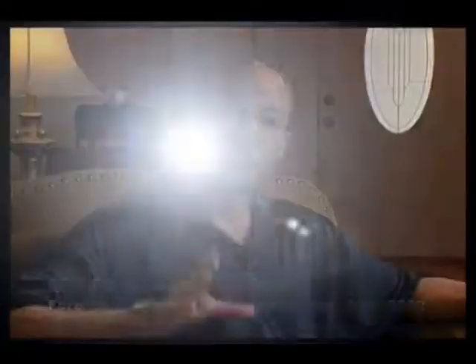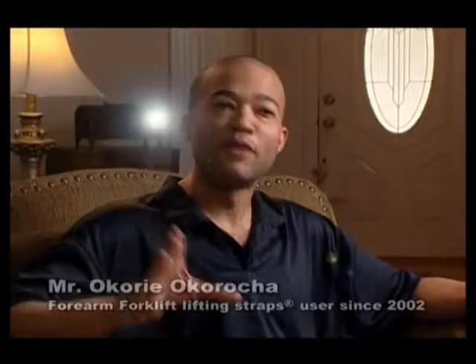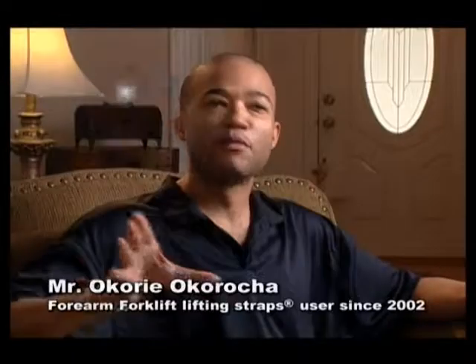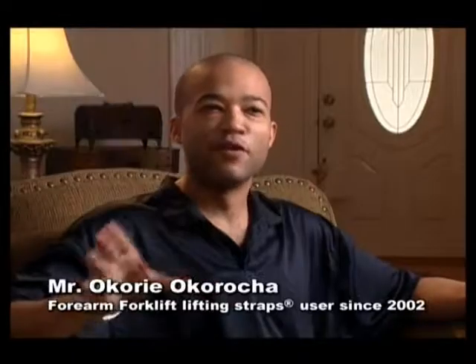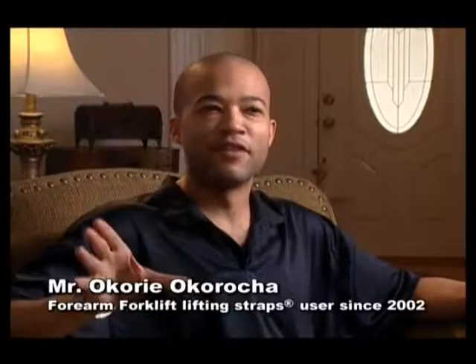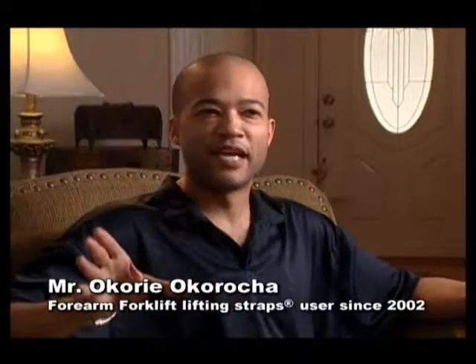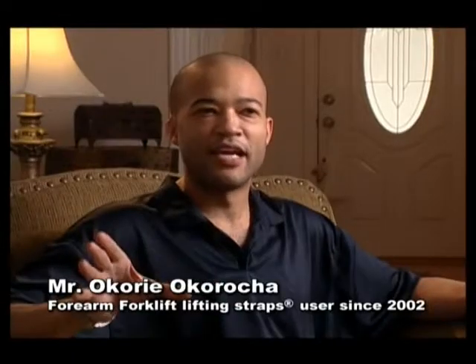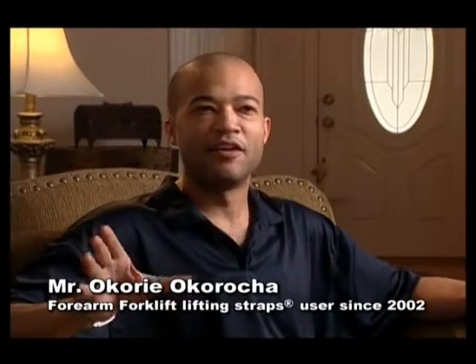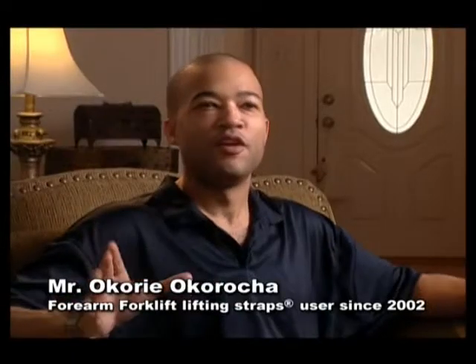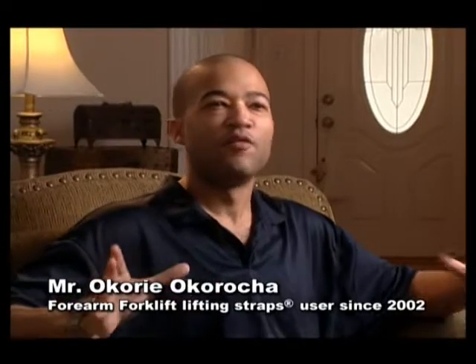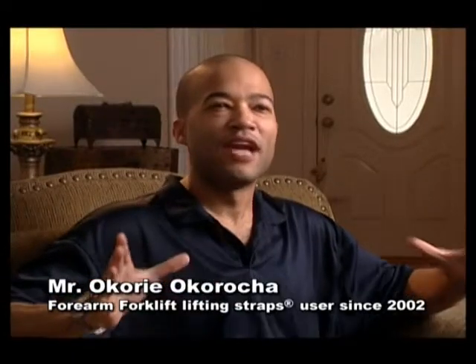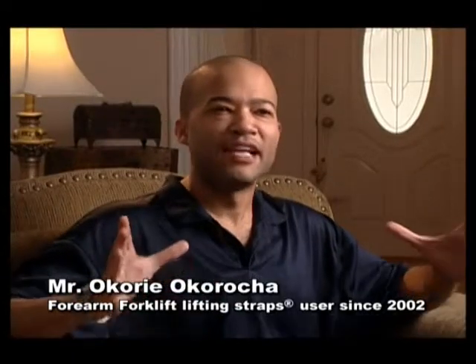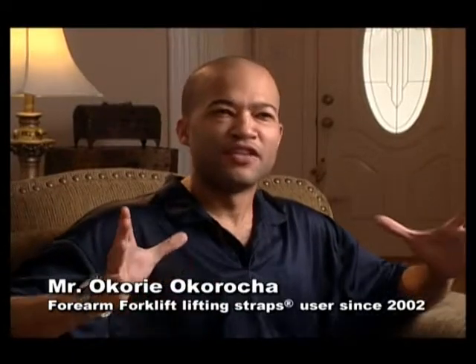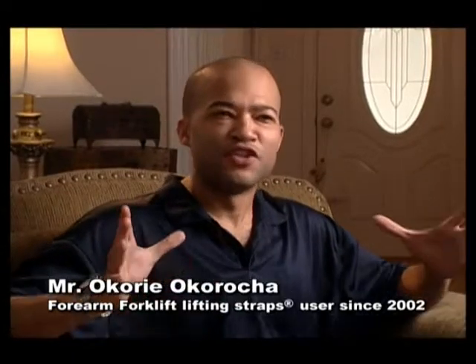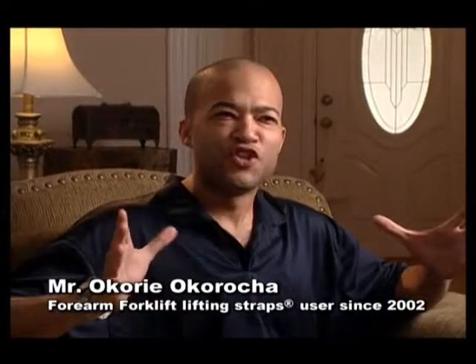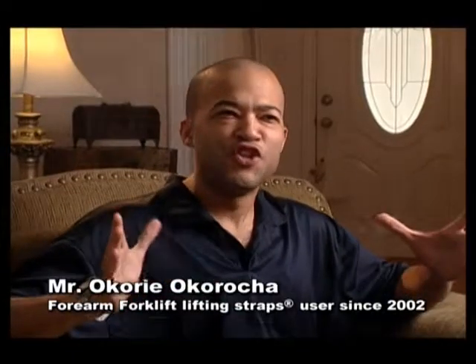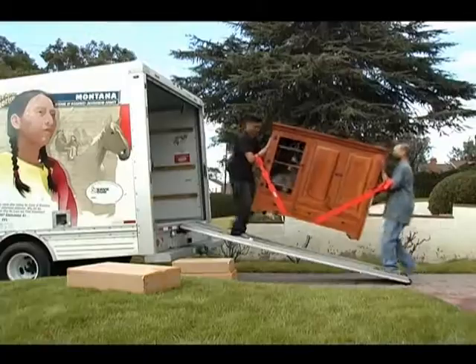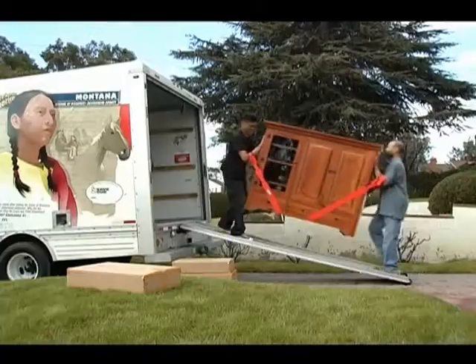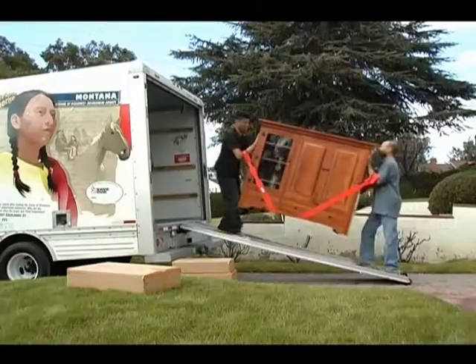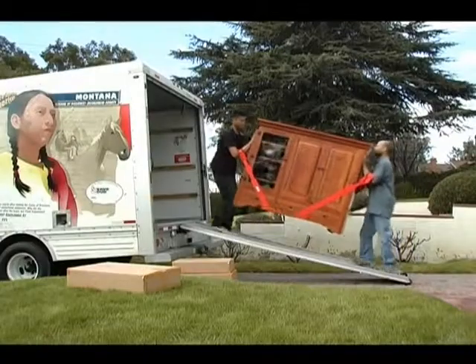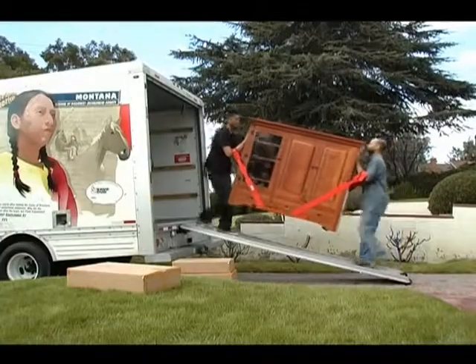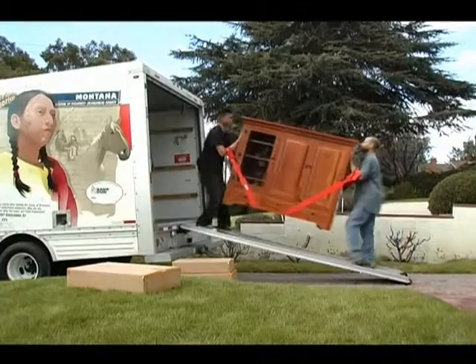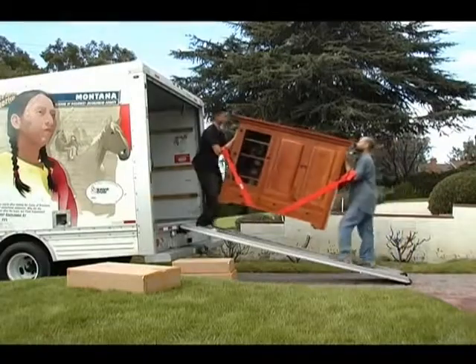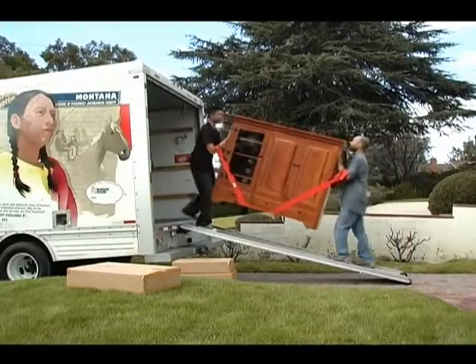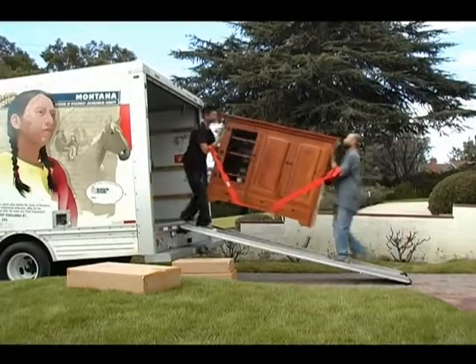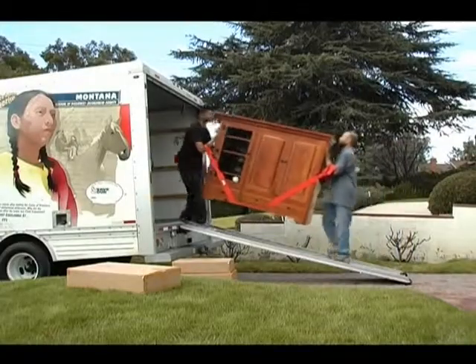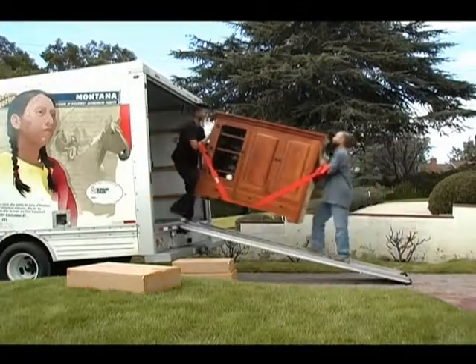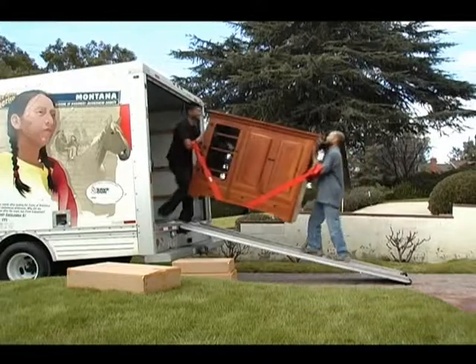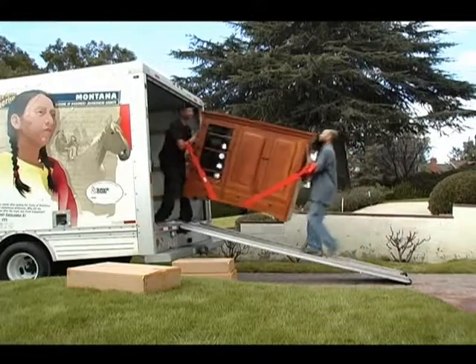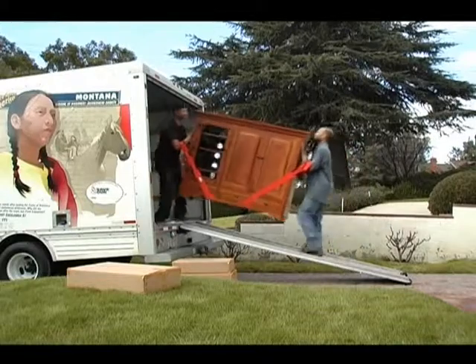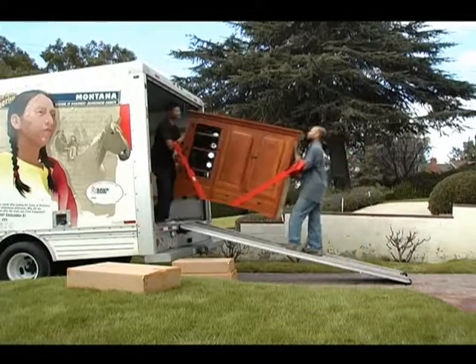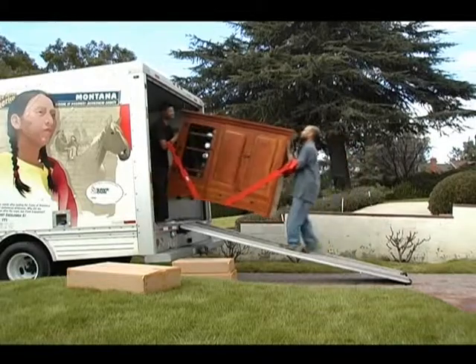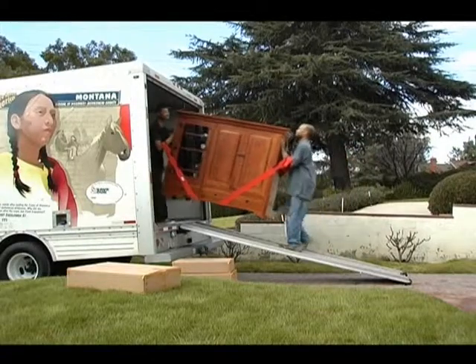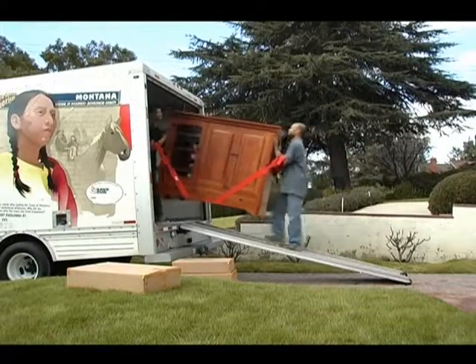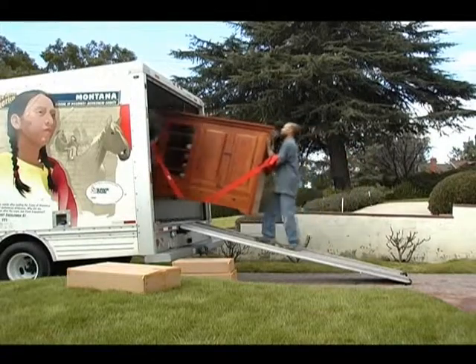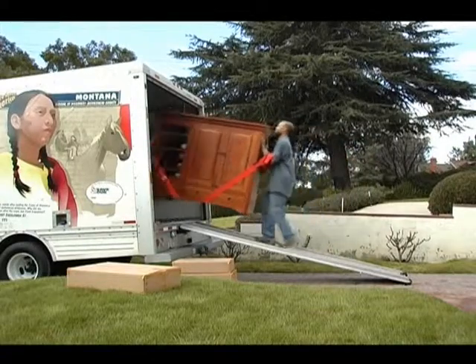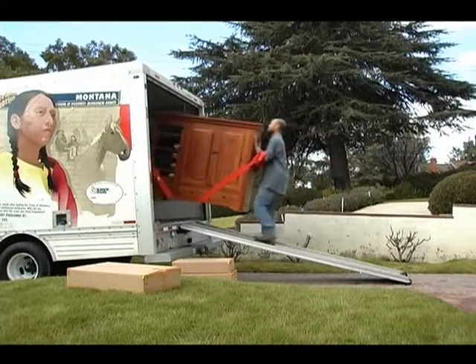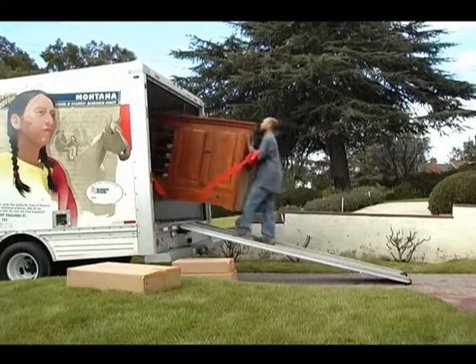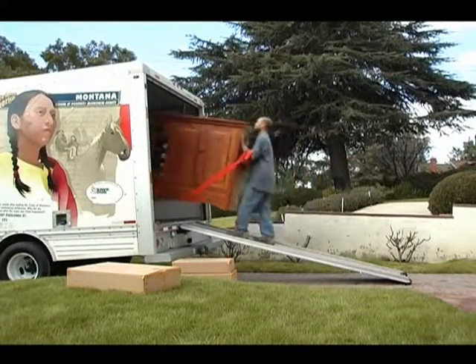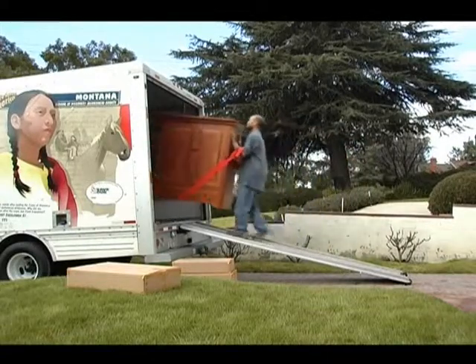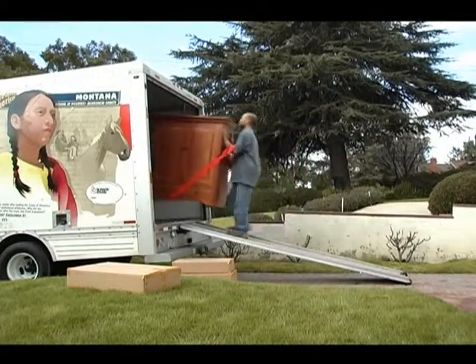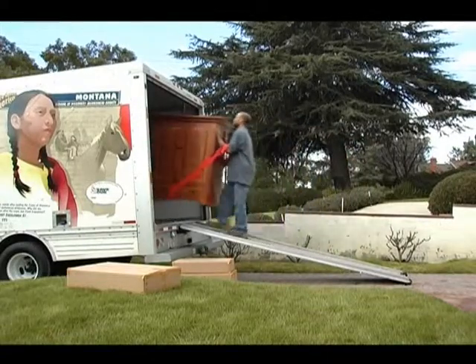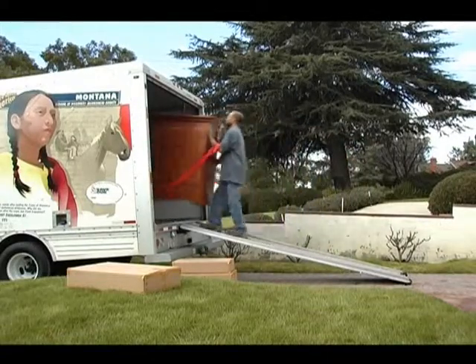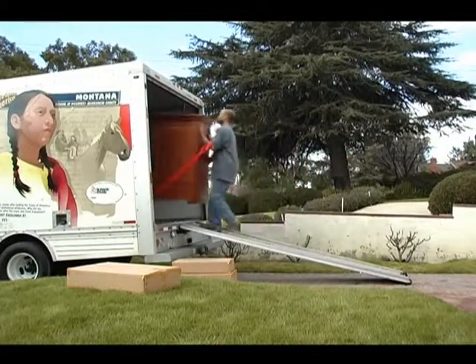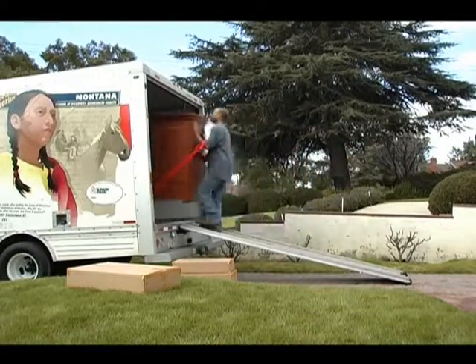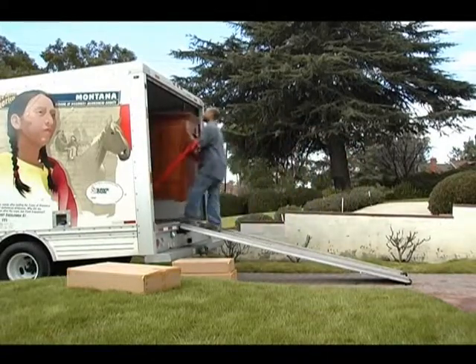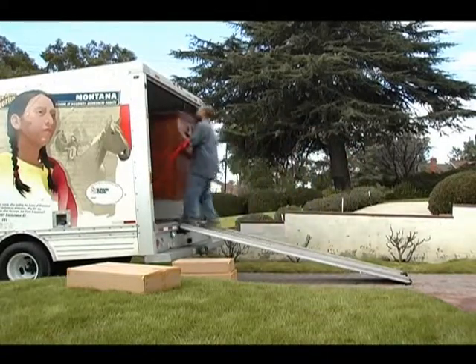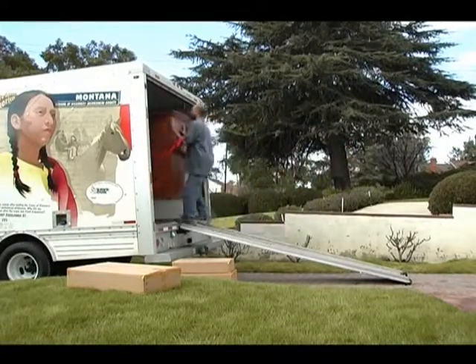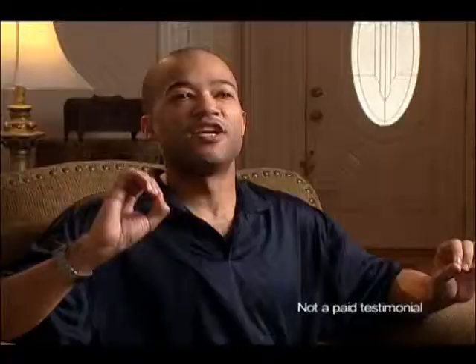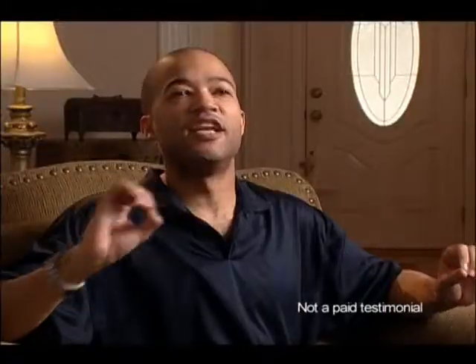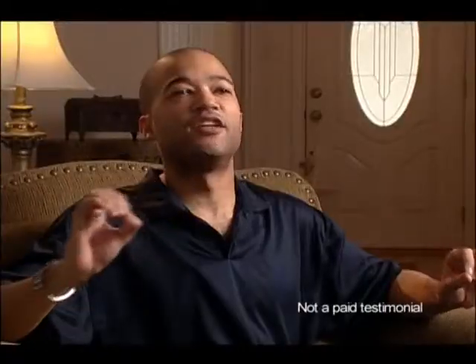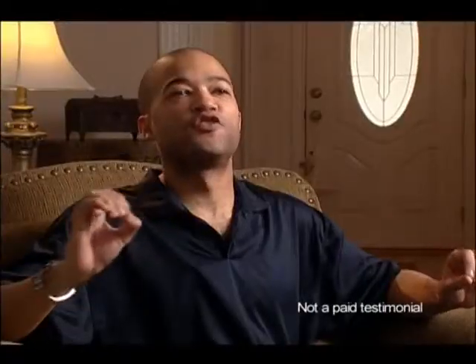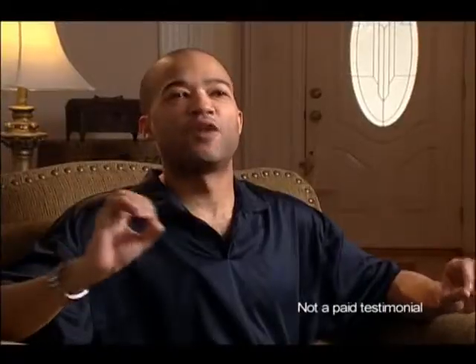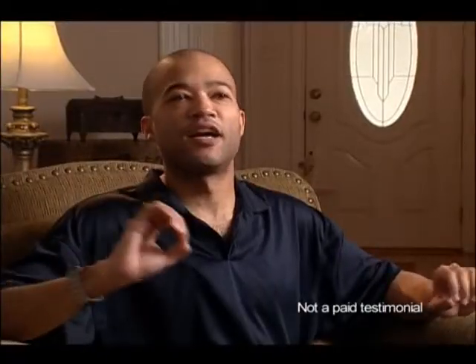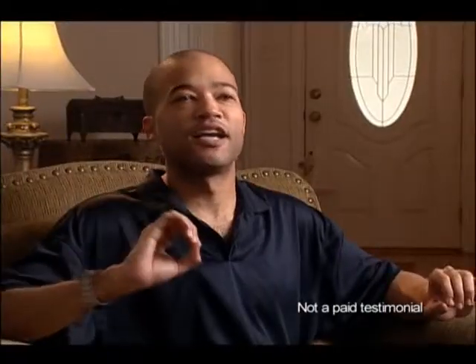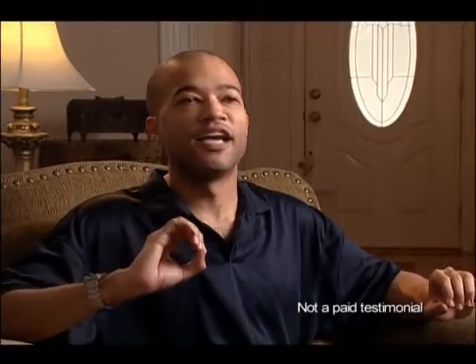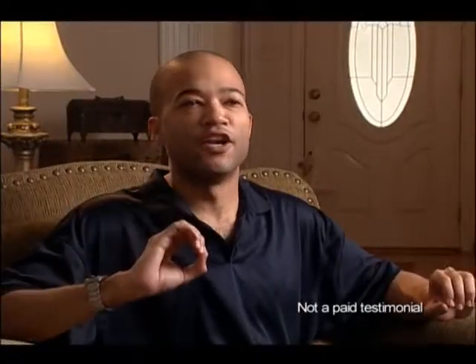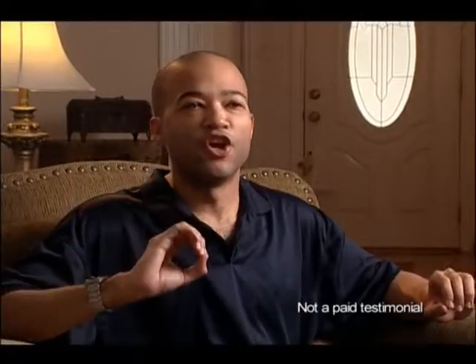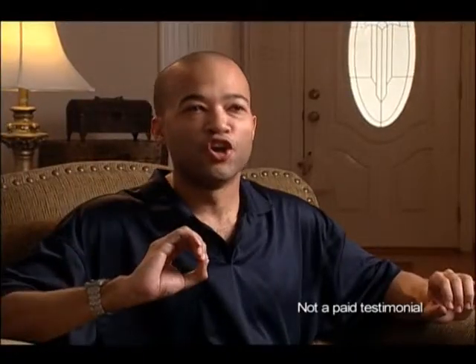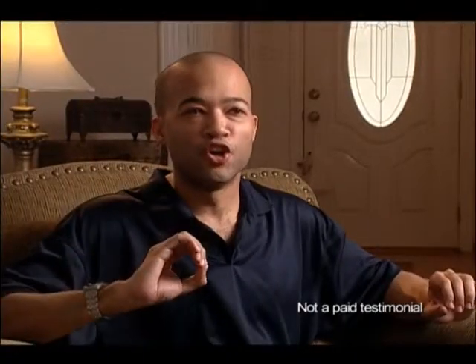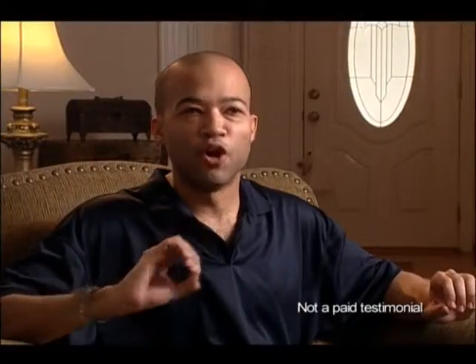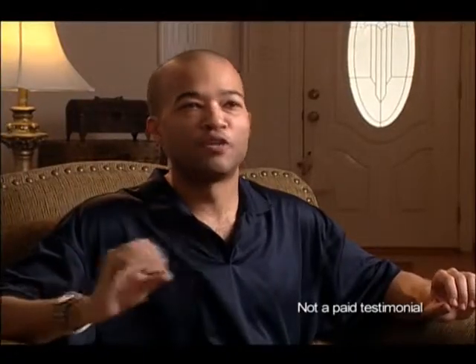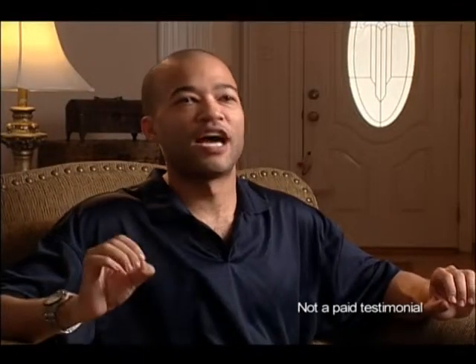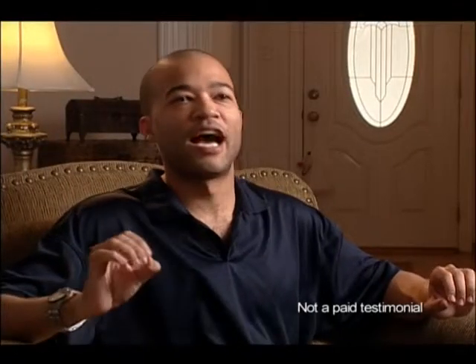When we were moving in, we had this huge entertainment center. We had it down the stairs and in a truck in no time.